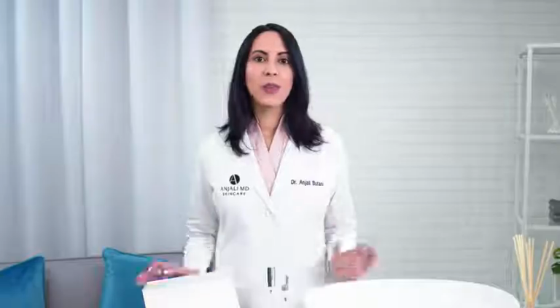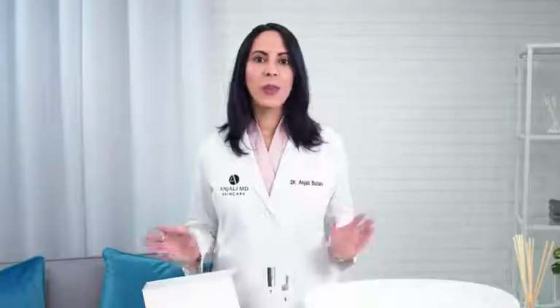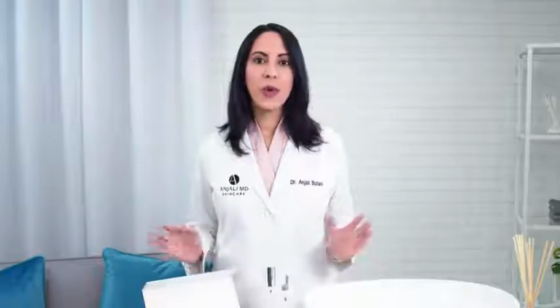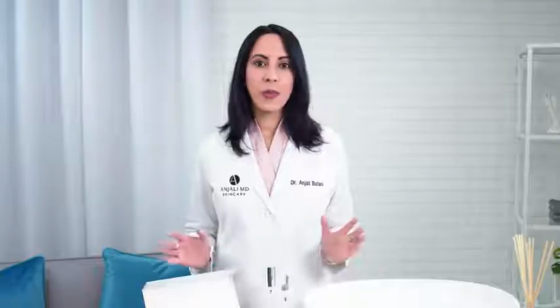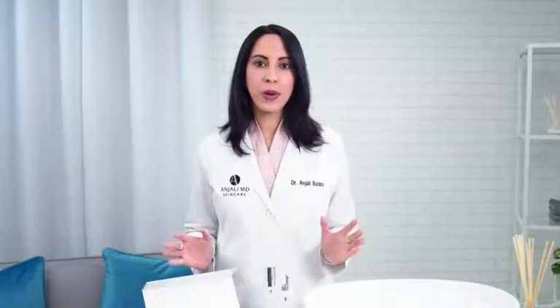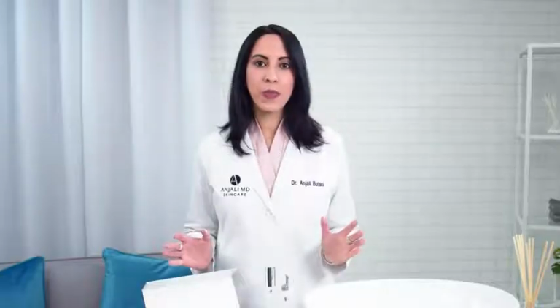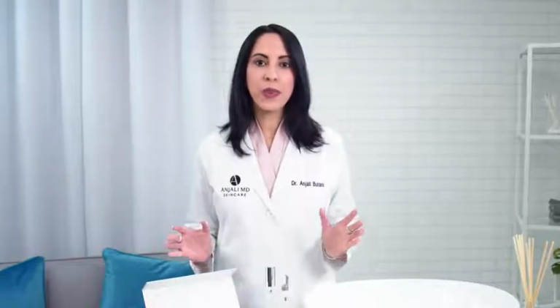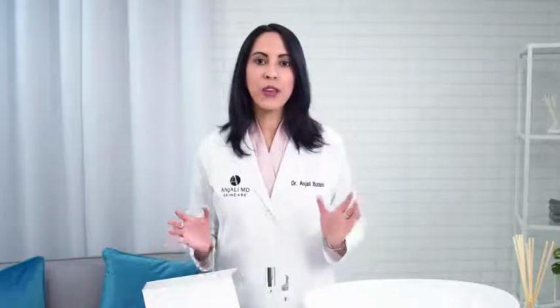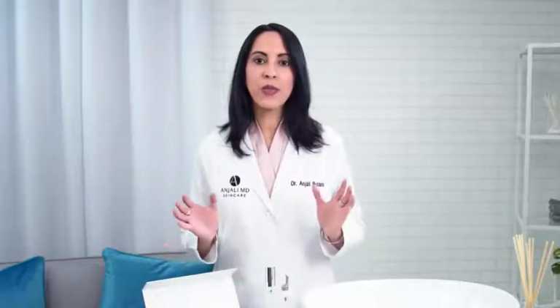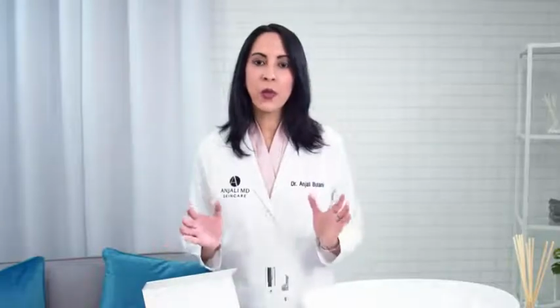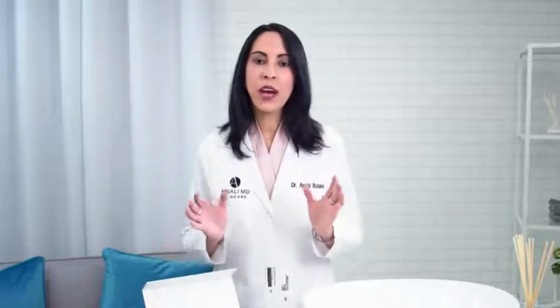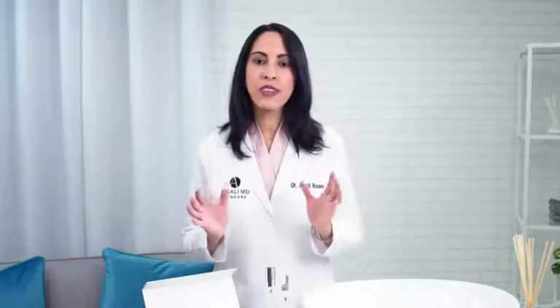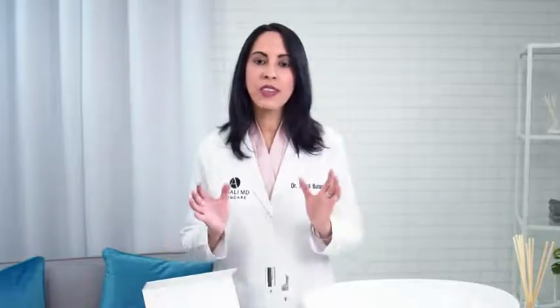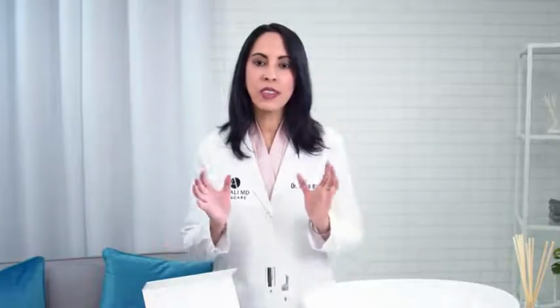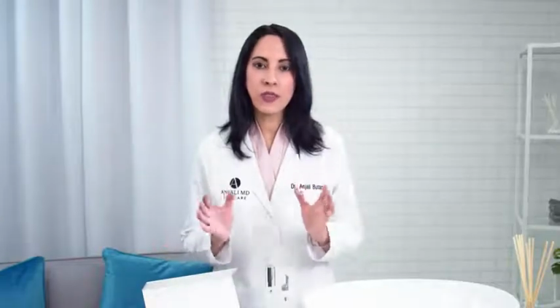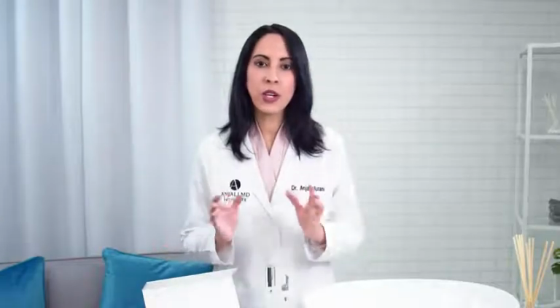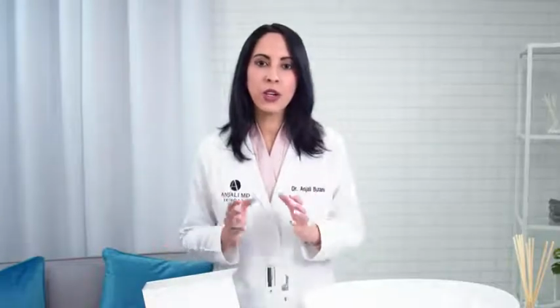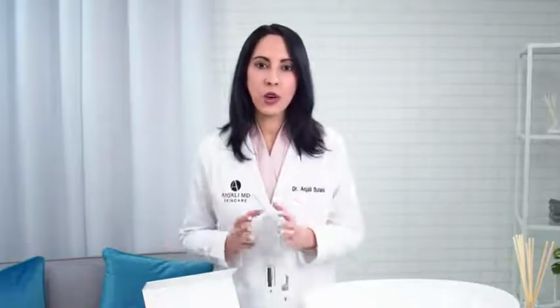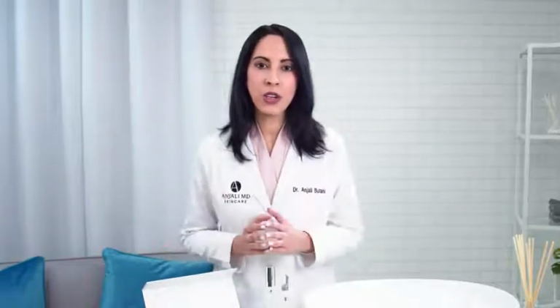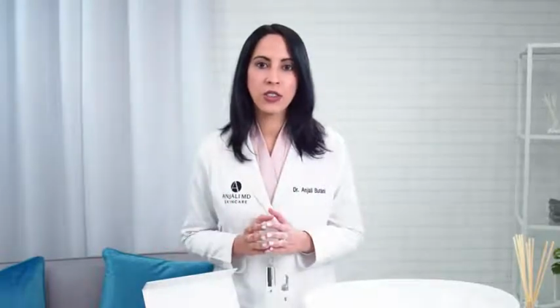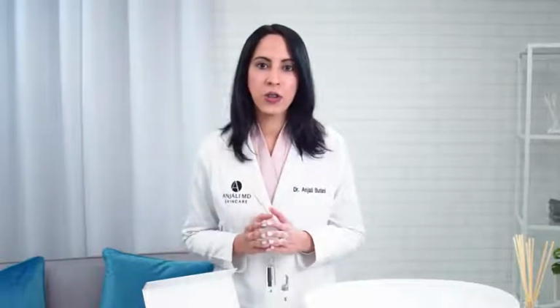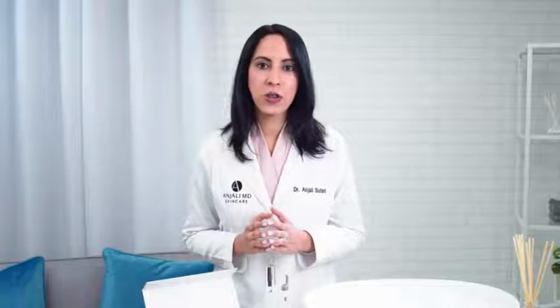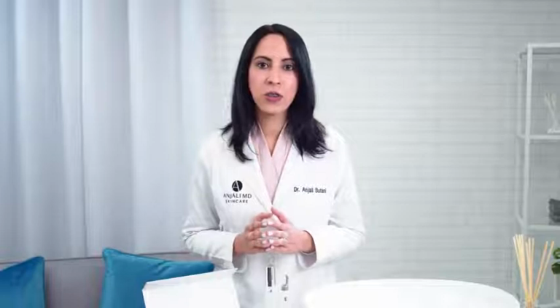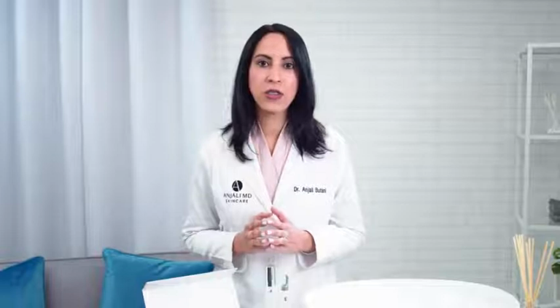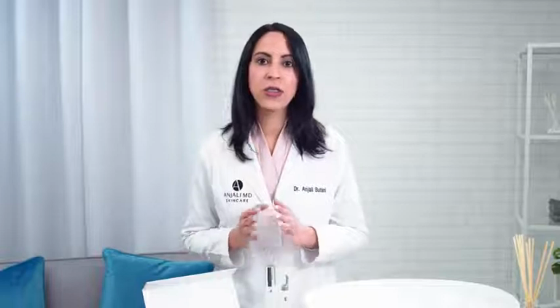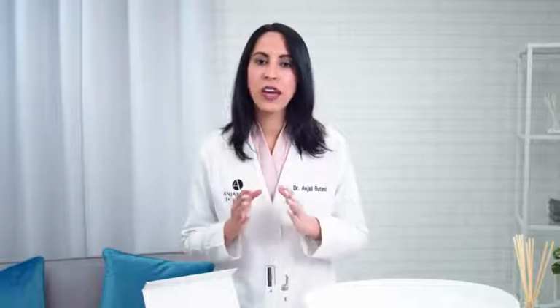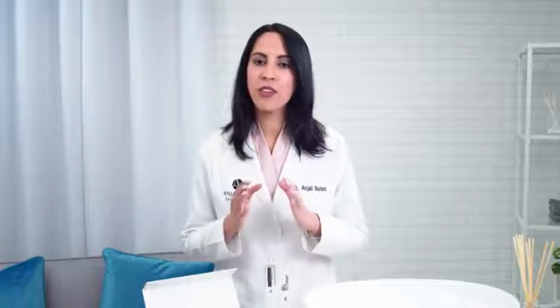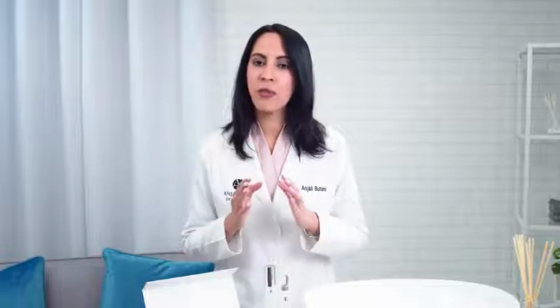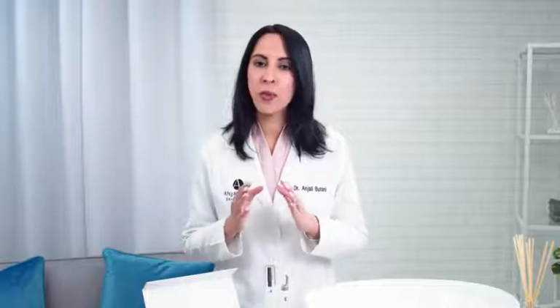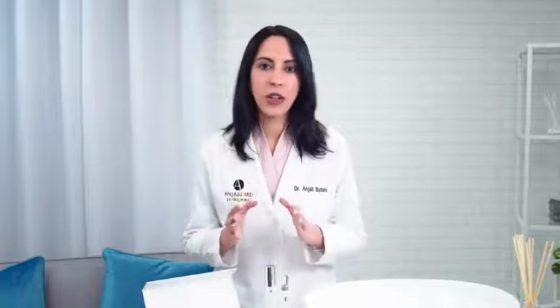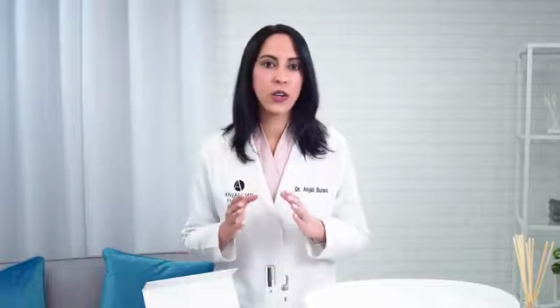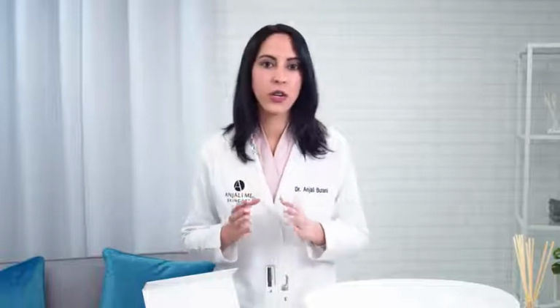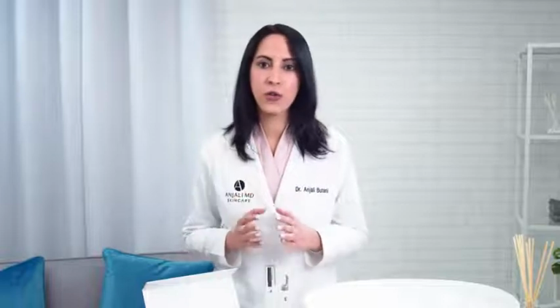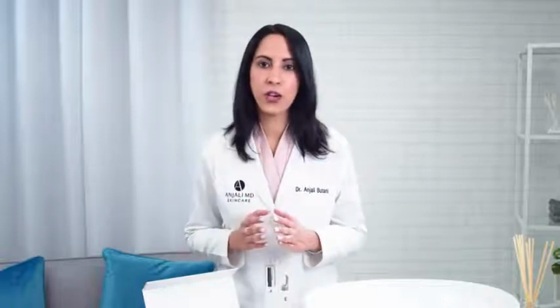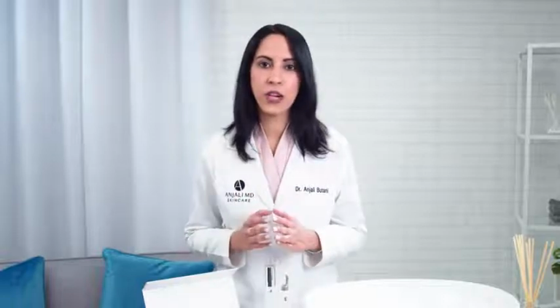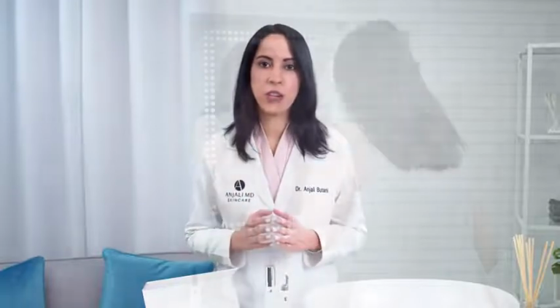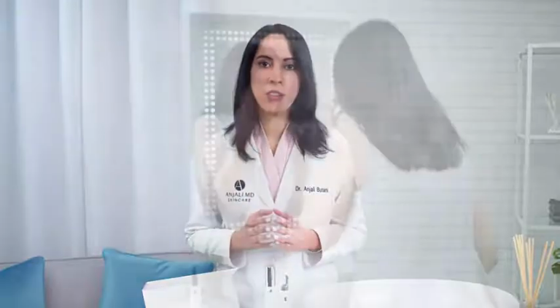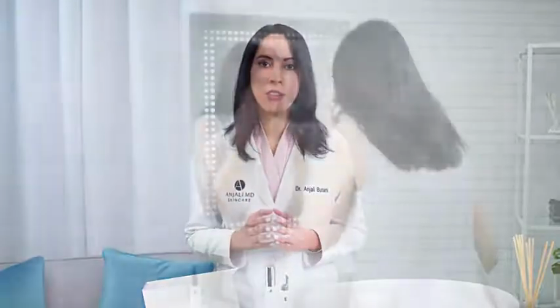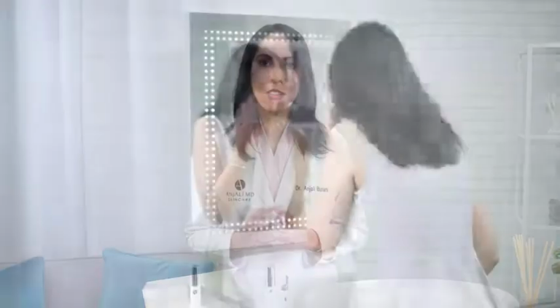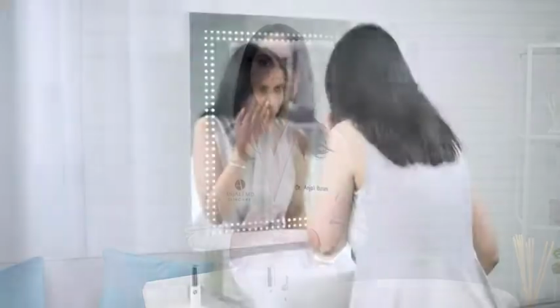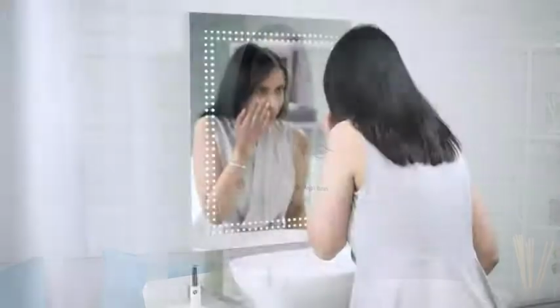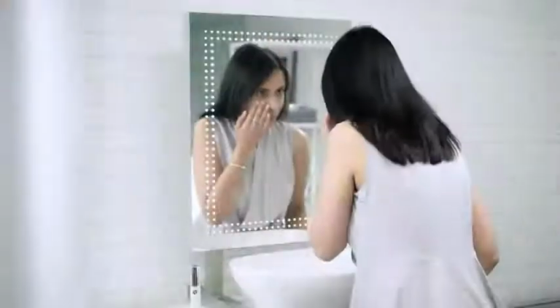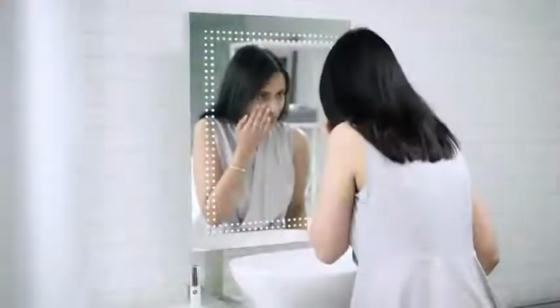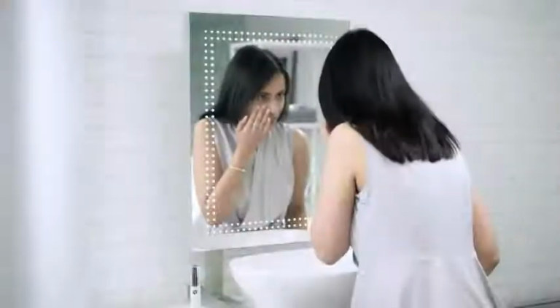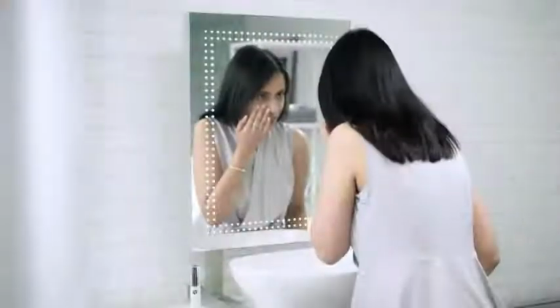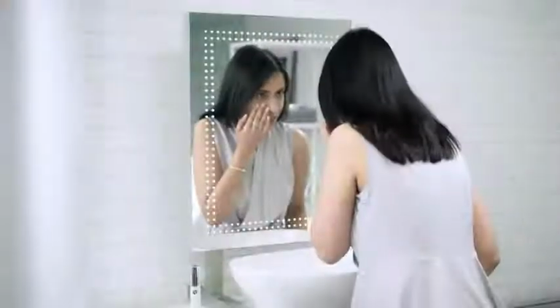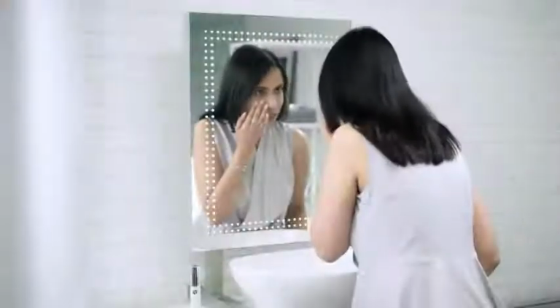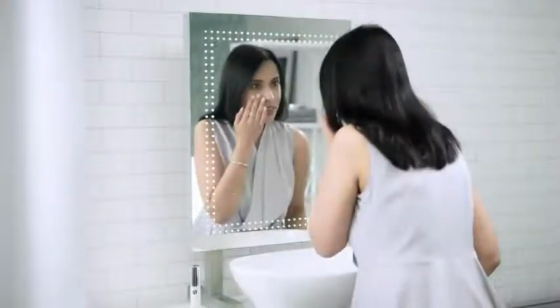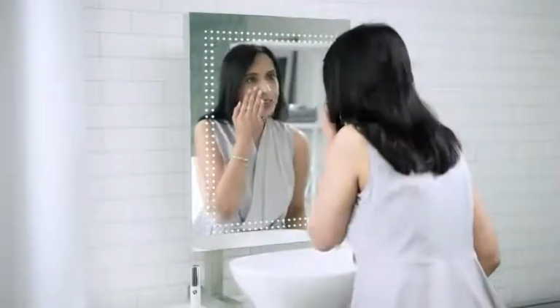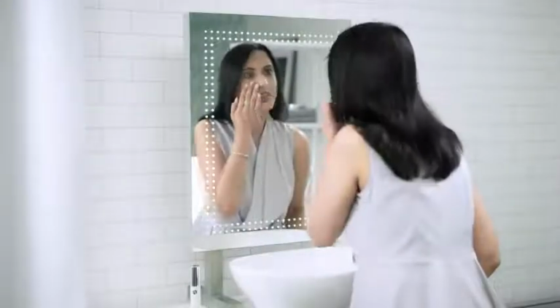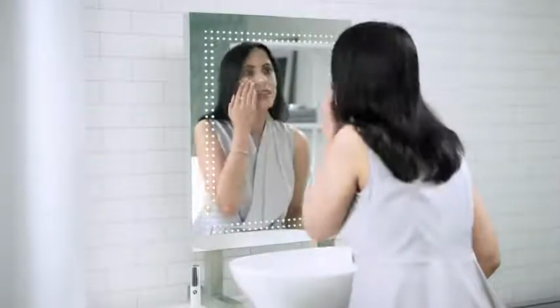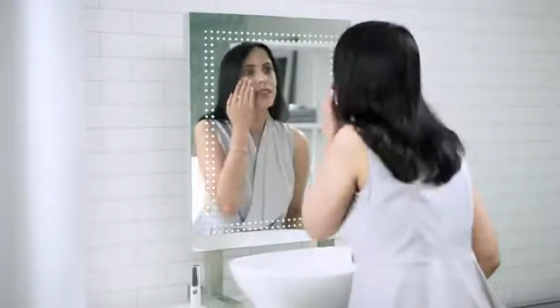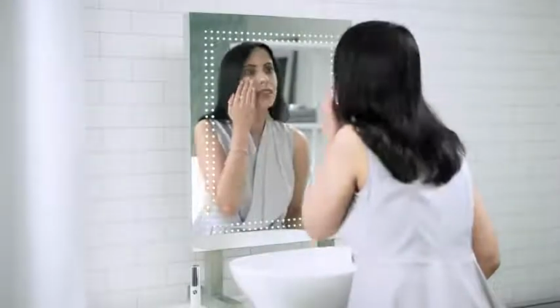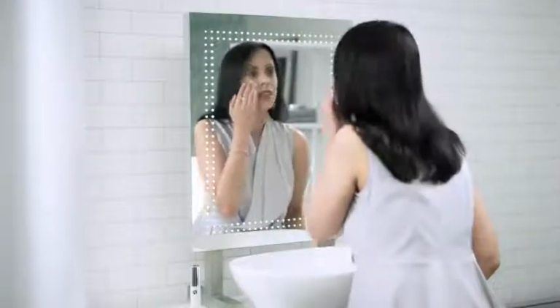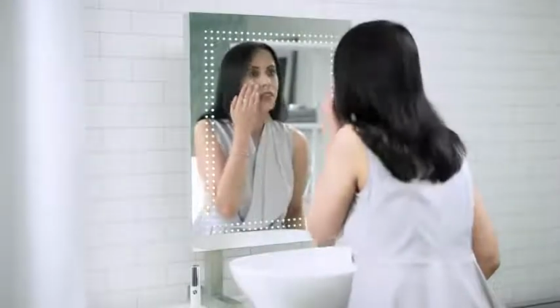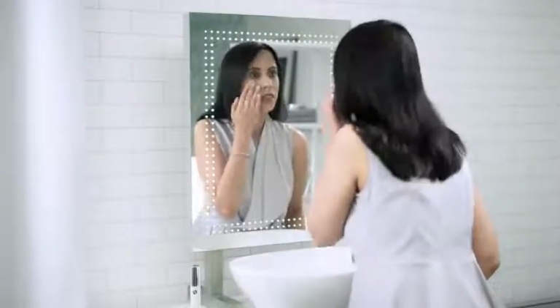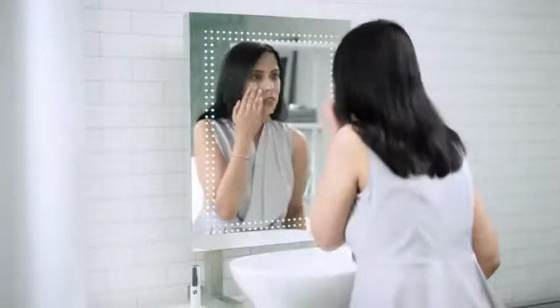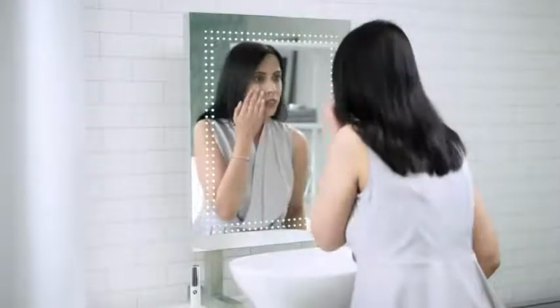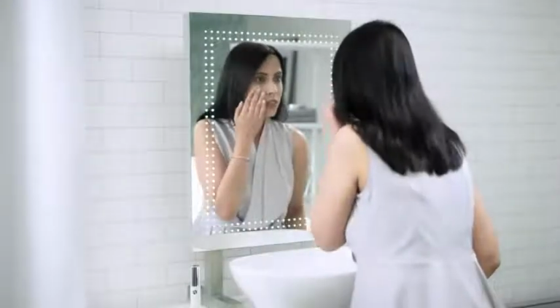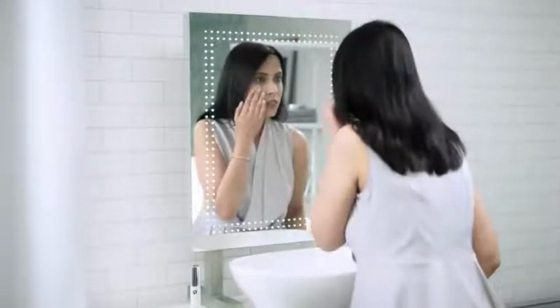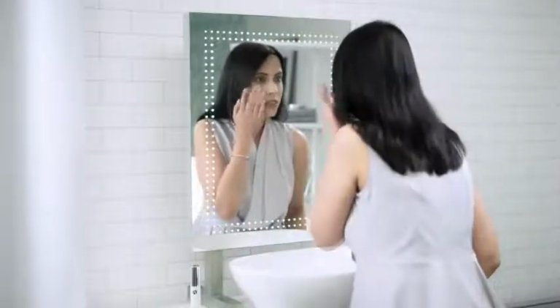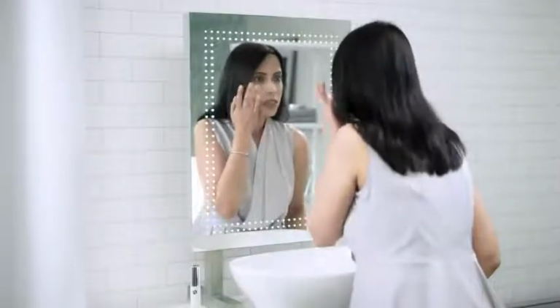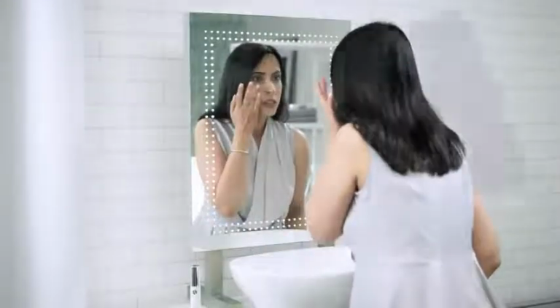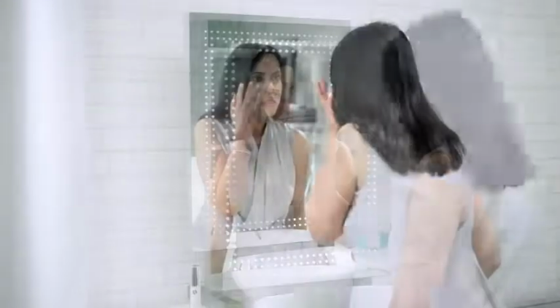Remember, if you have severe dark circles that have bothered you for years, it may take time, but you will get better.